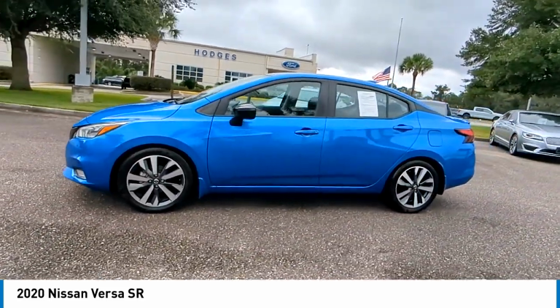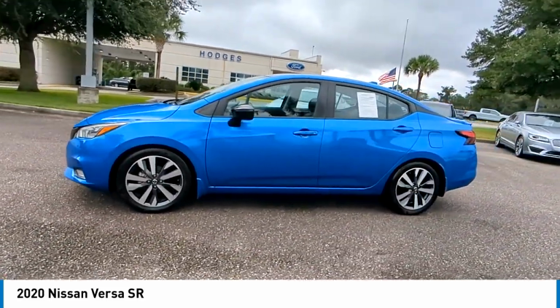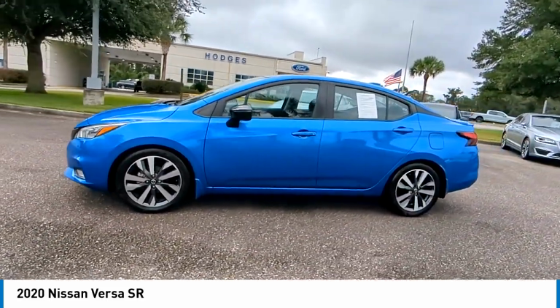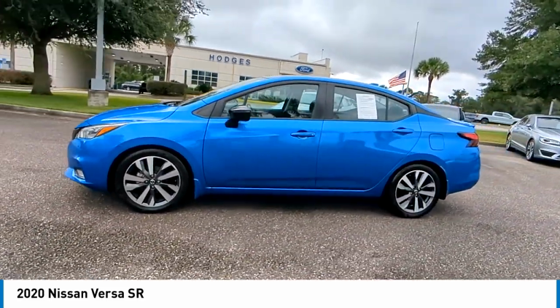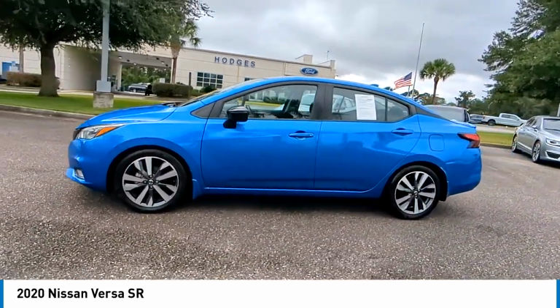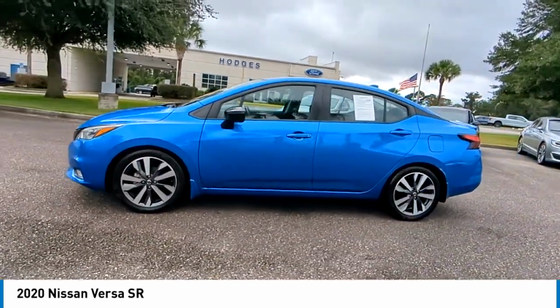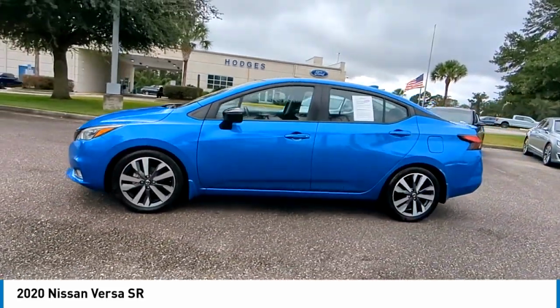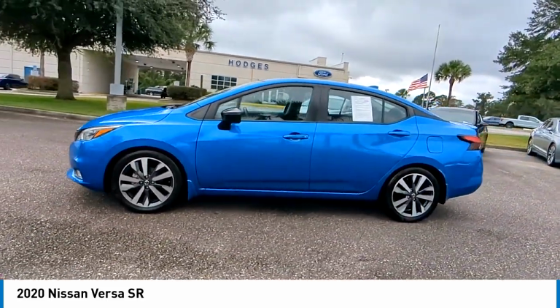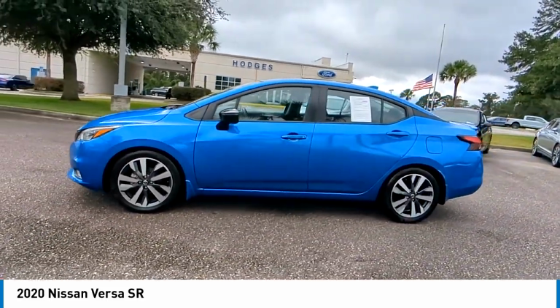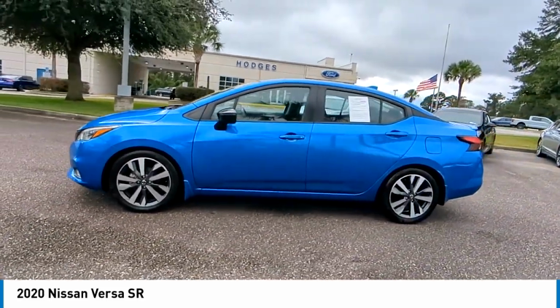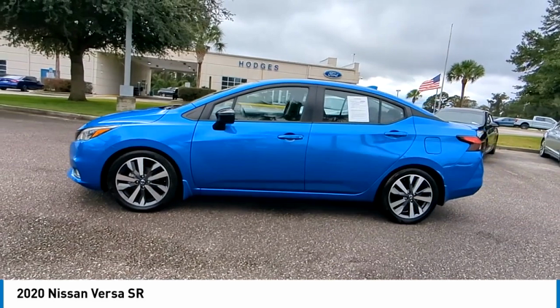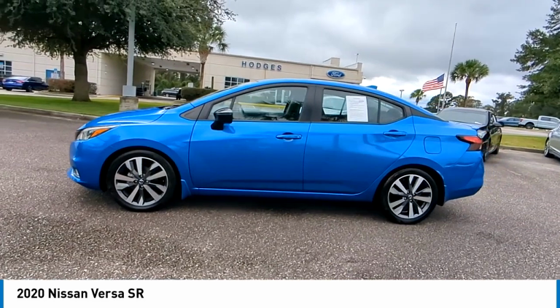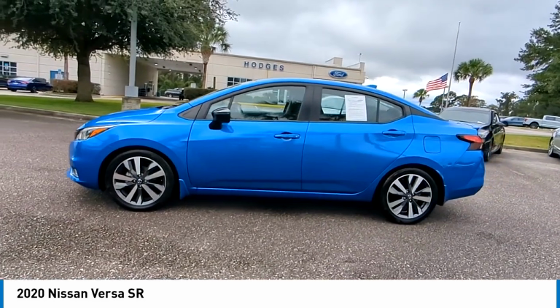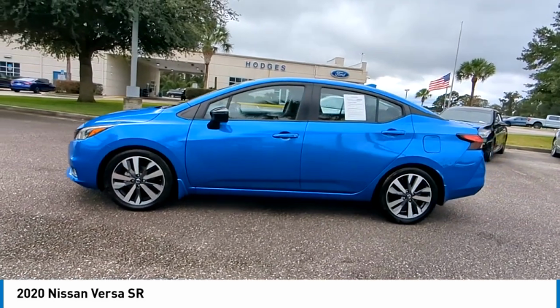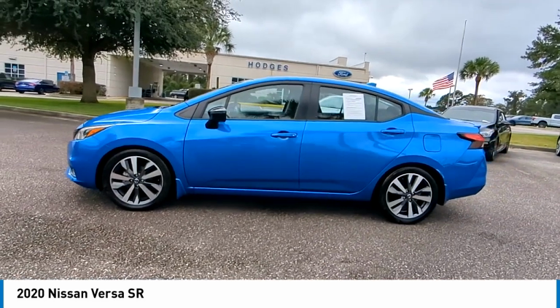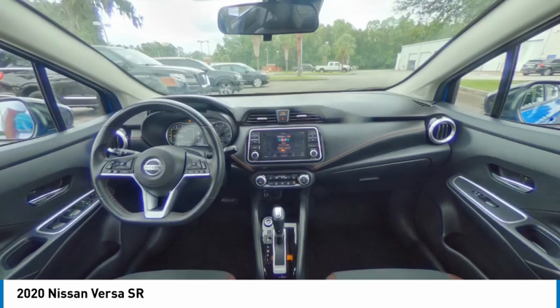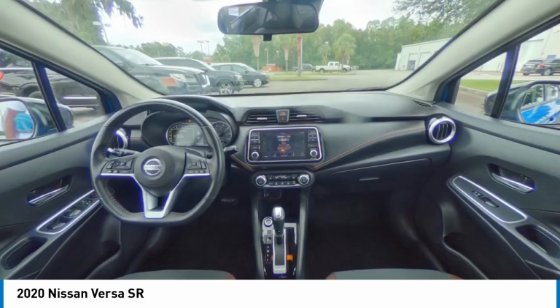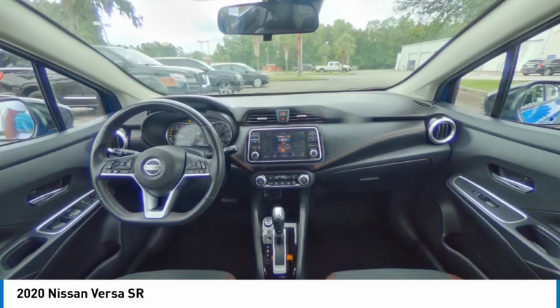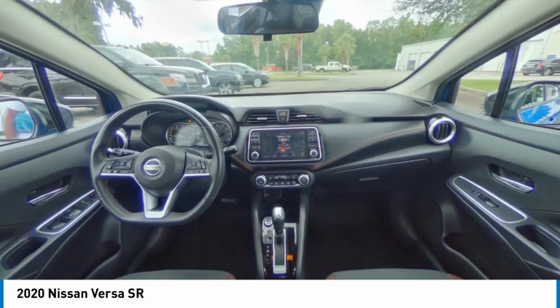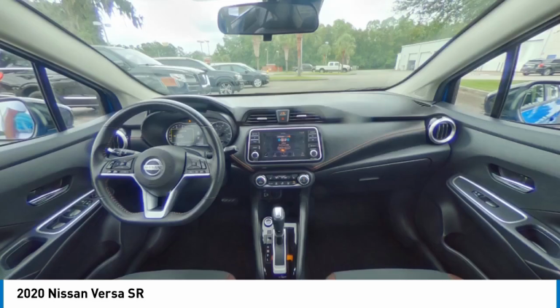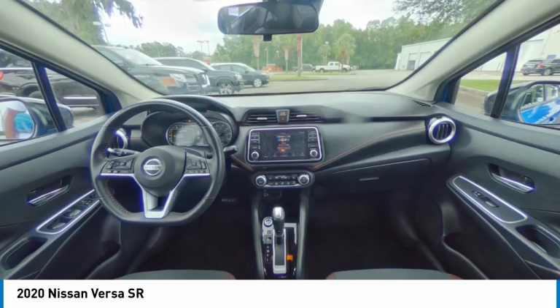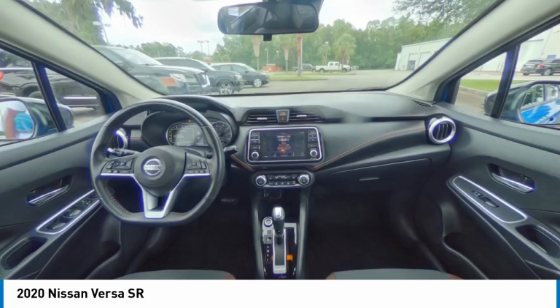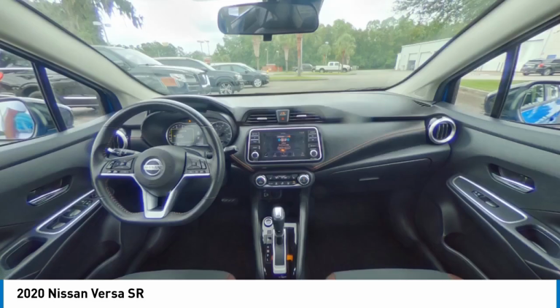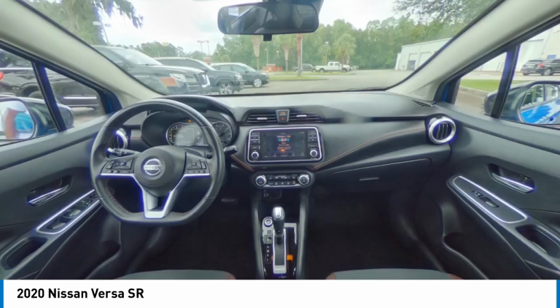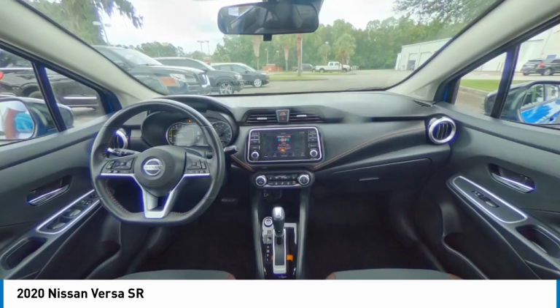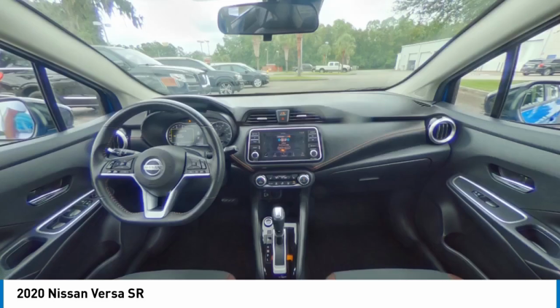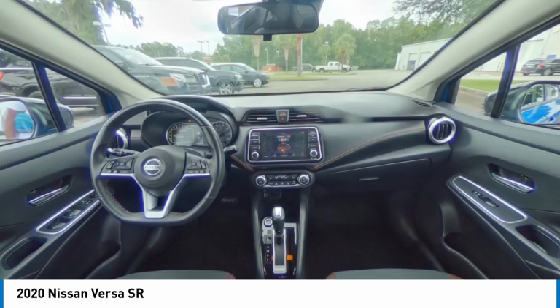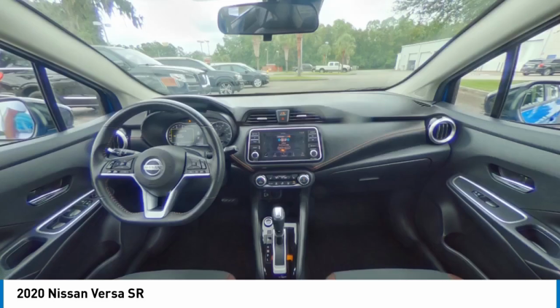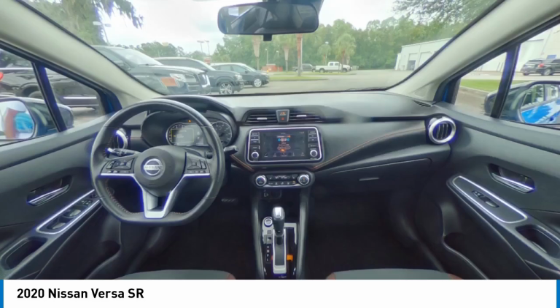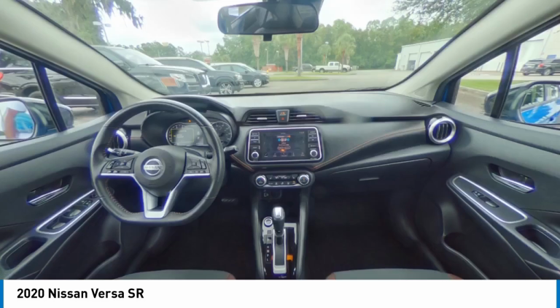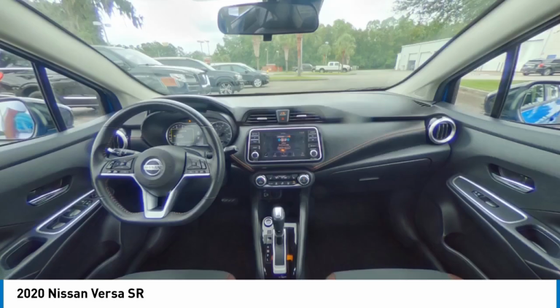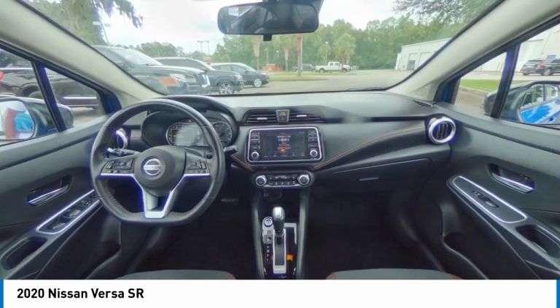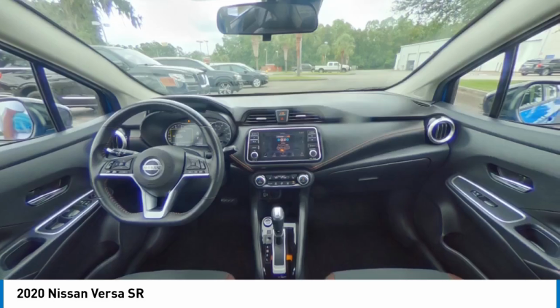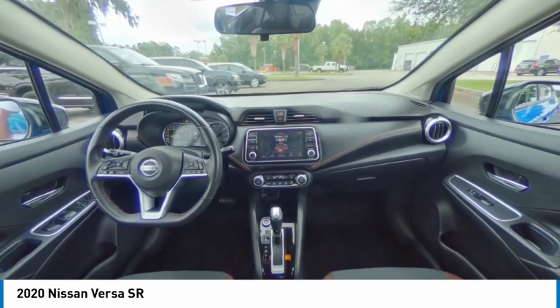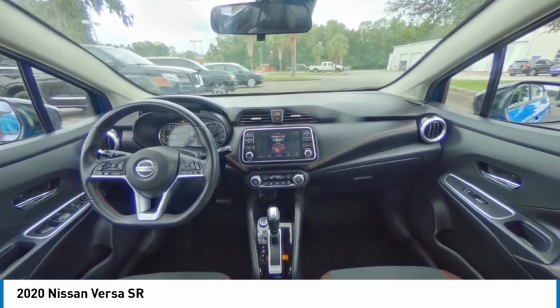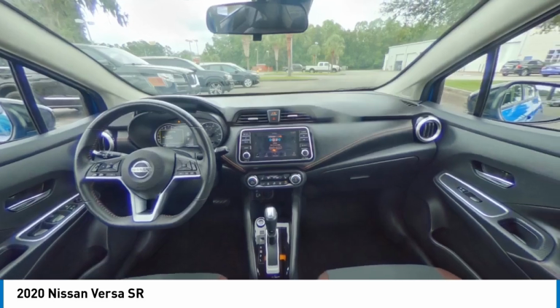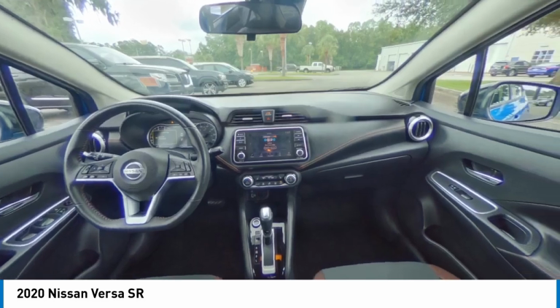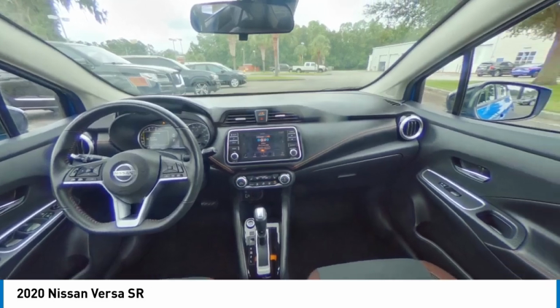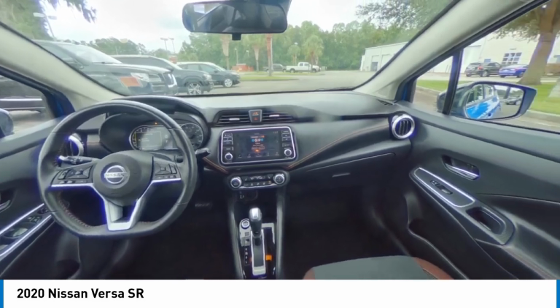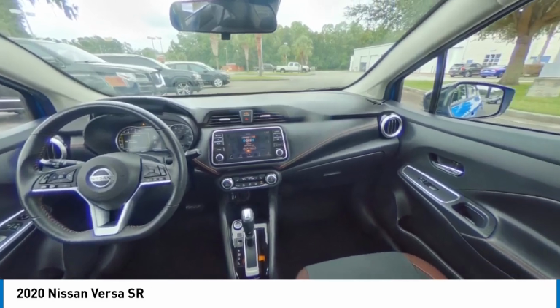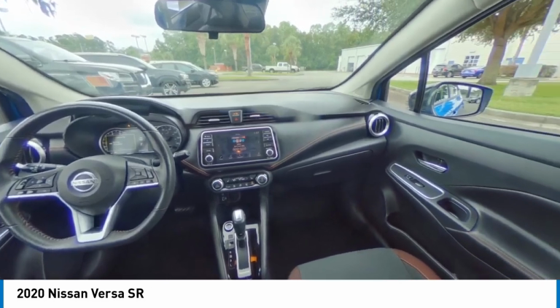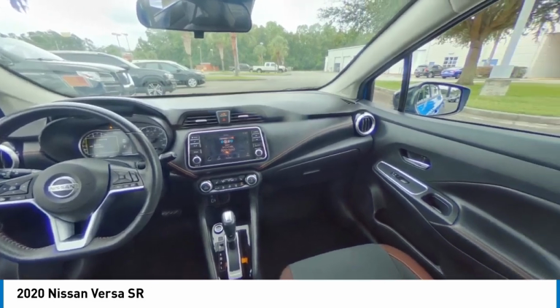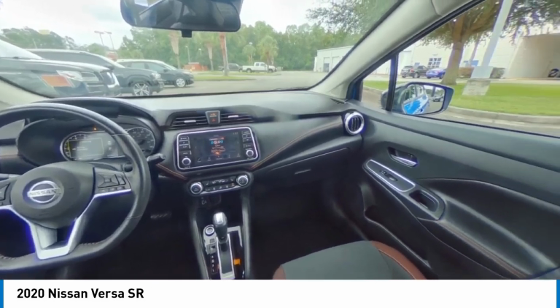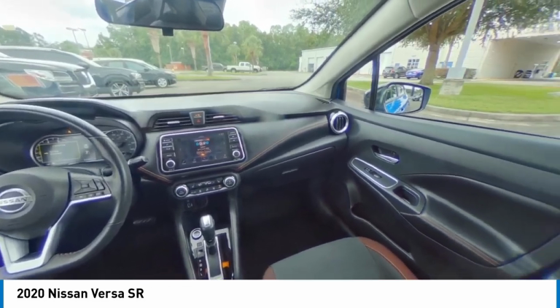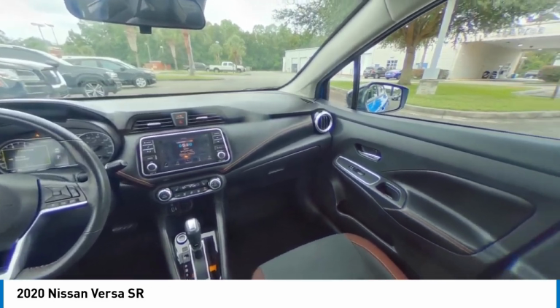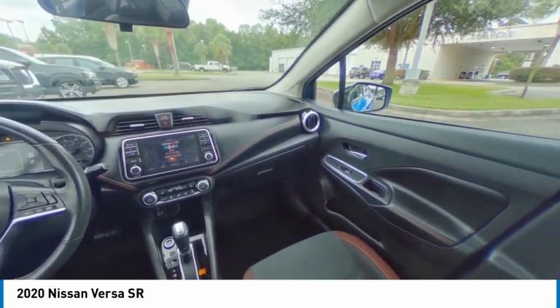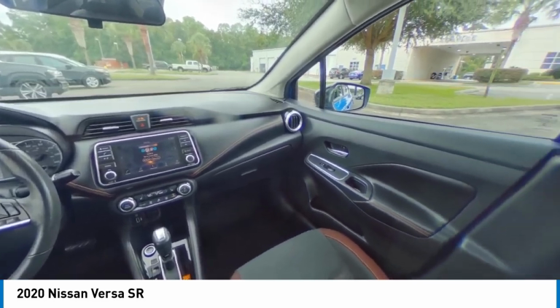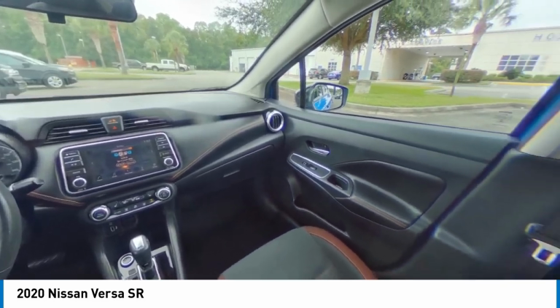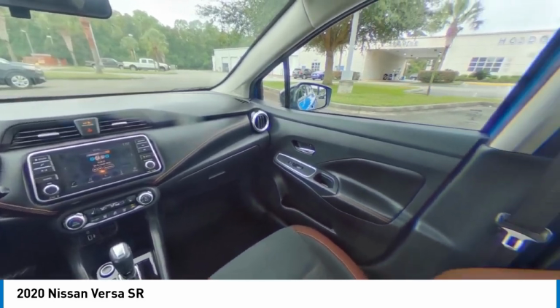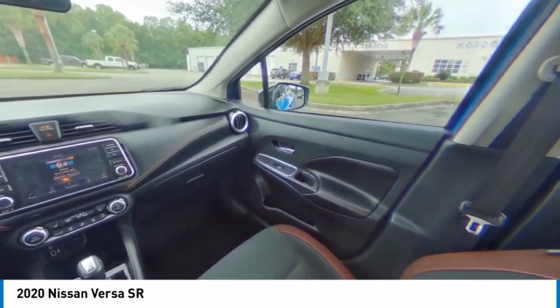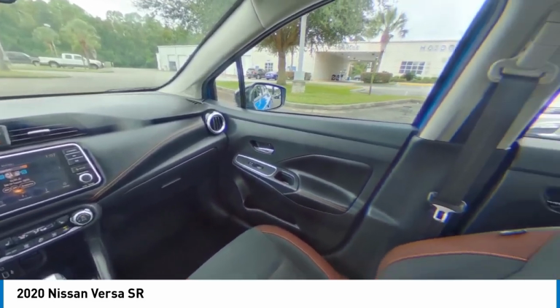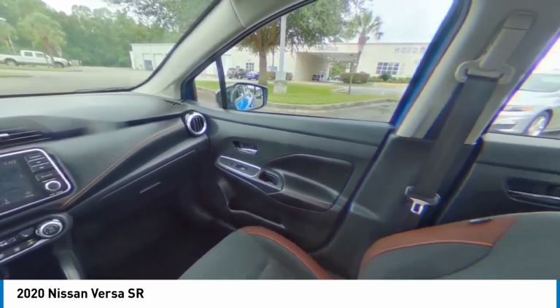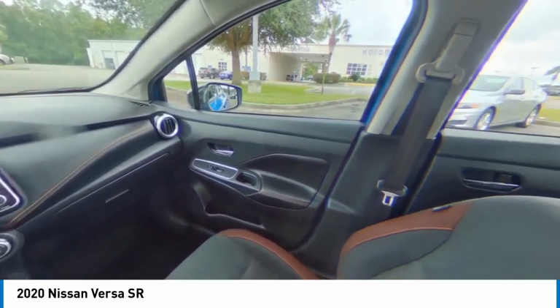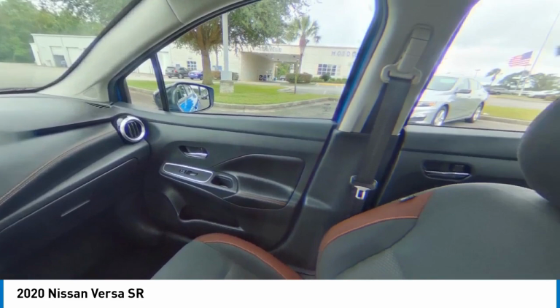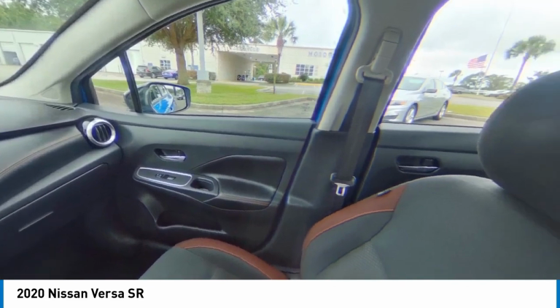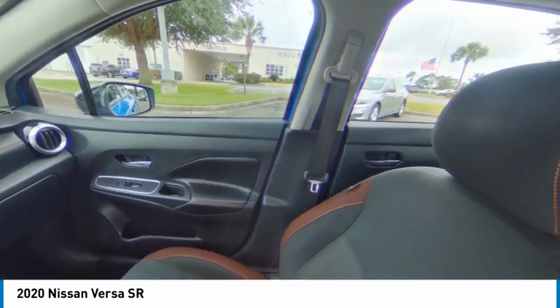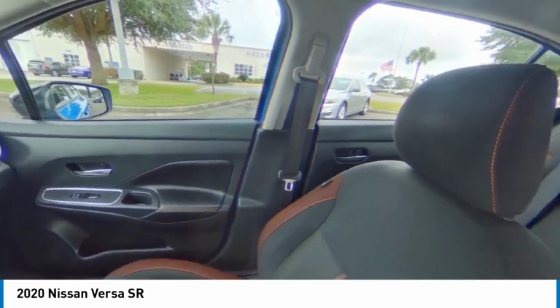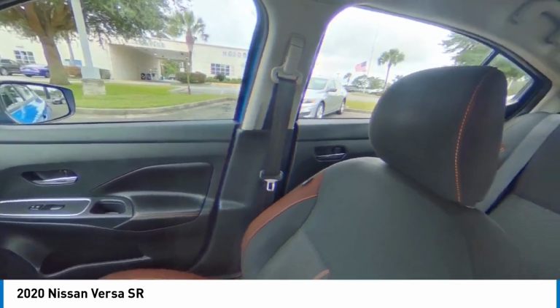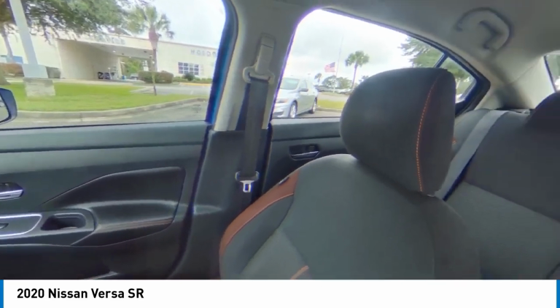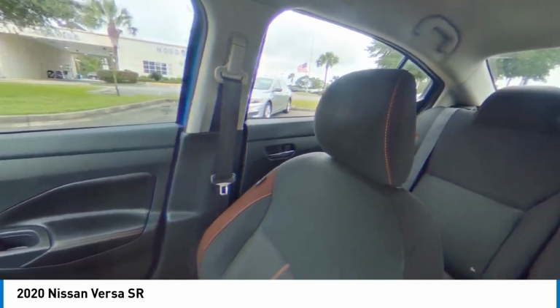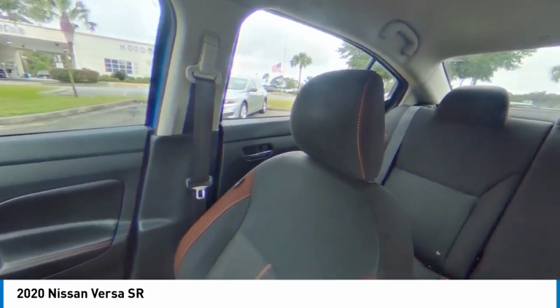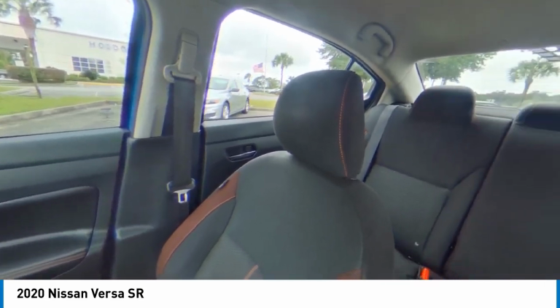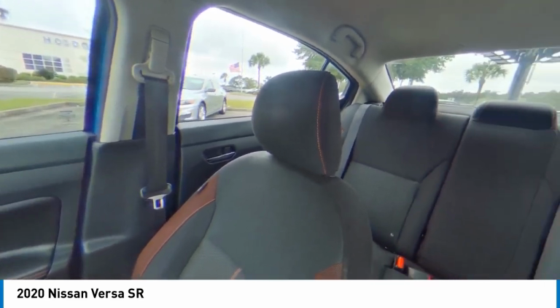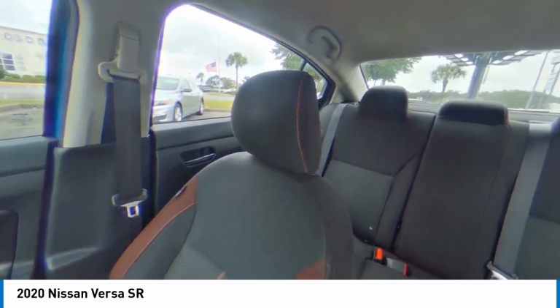A vehicle like this doesn't come along every day. Come in and get it before someone else does. So let's get started.